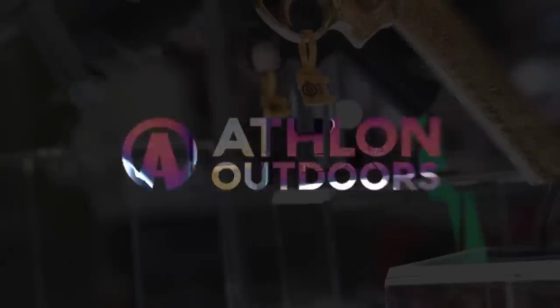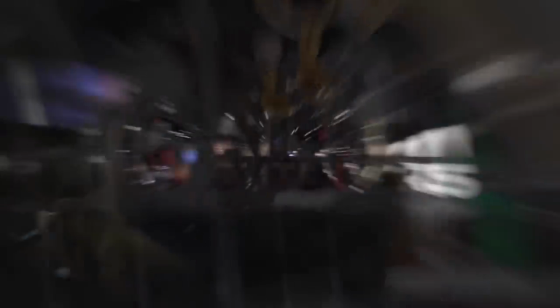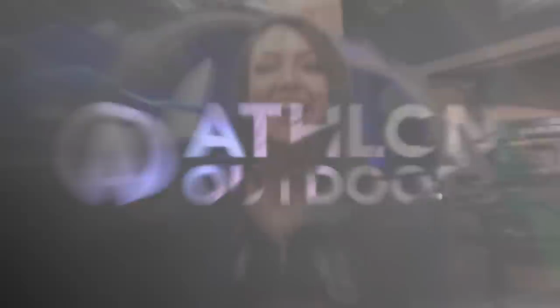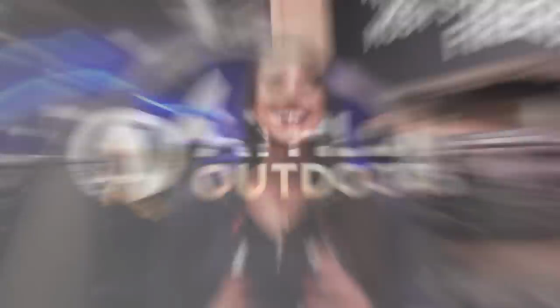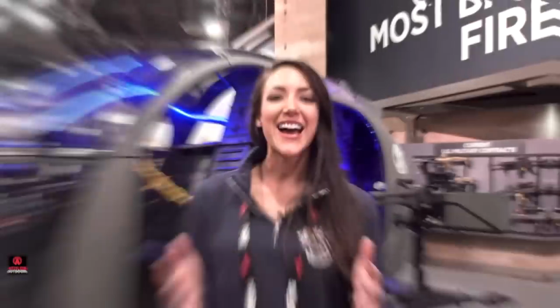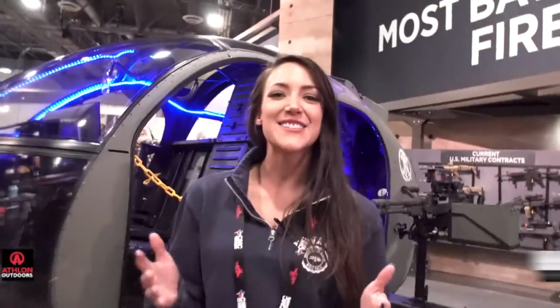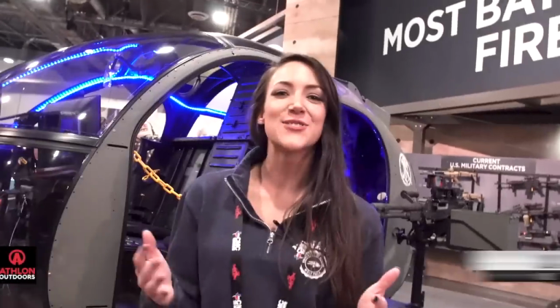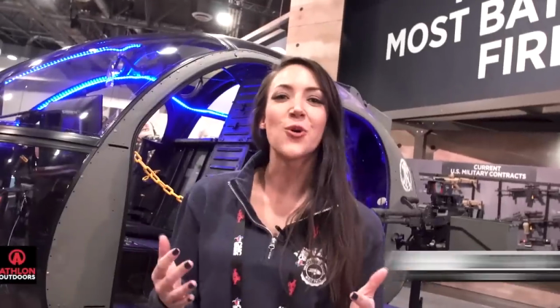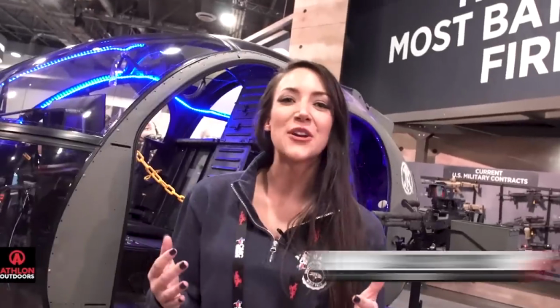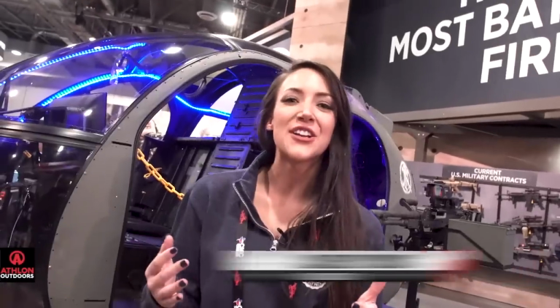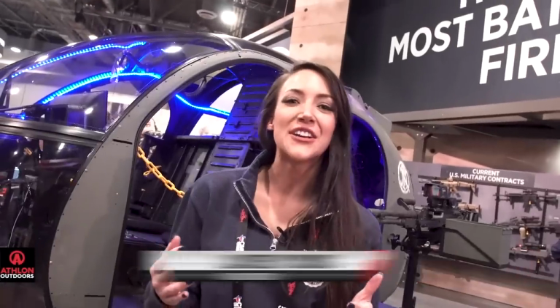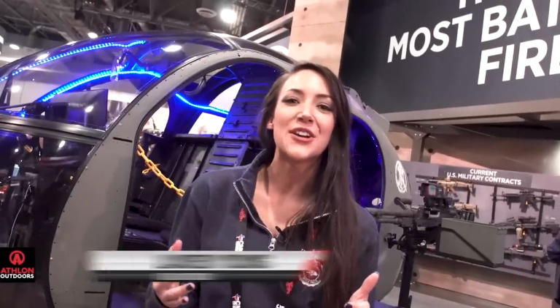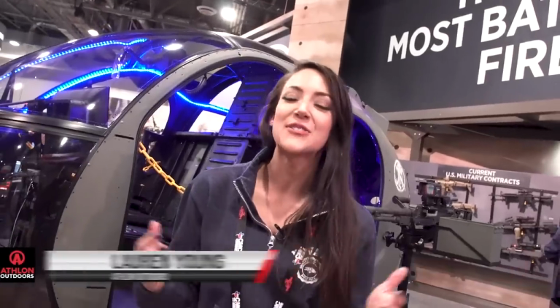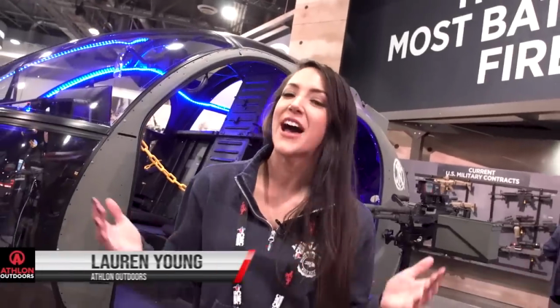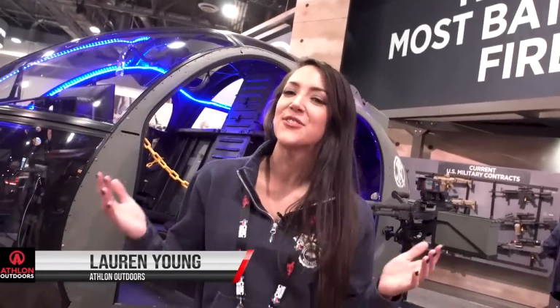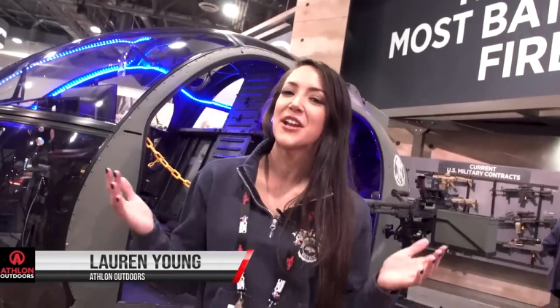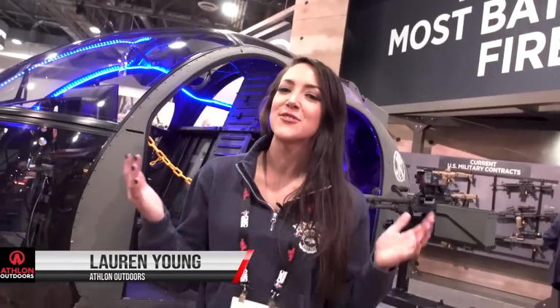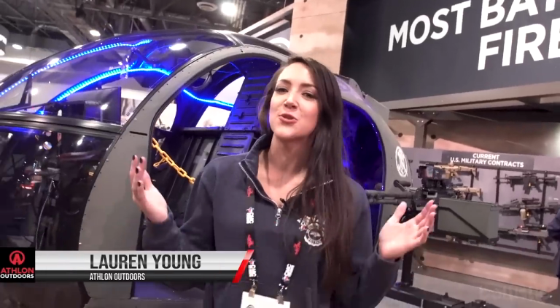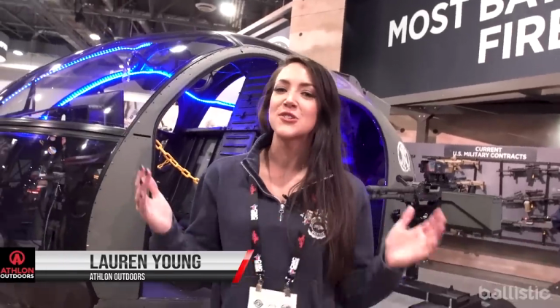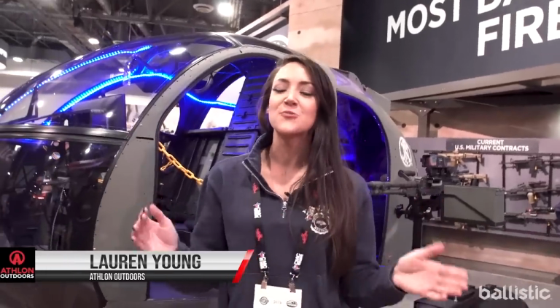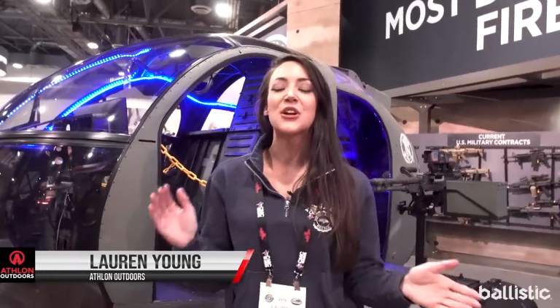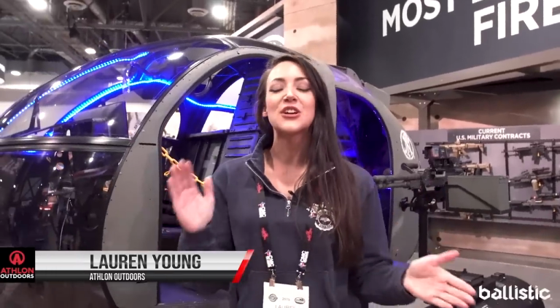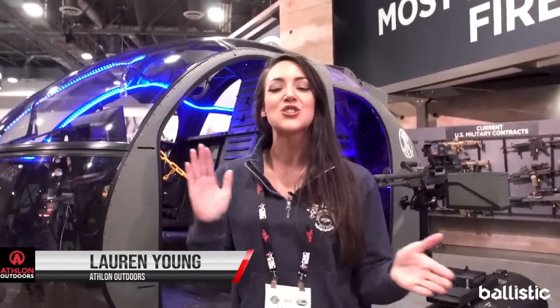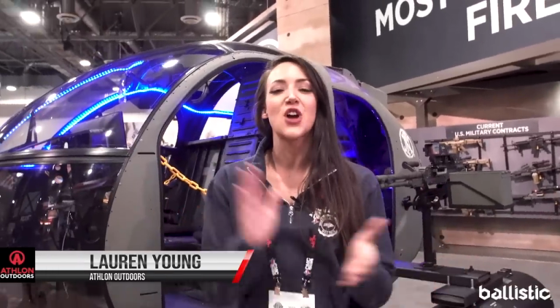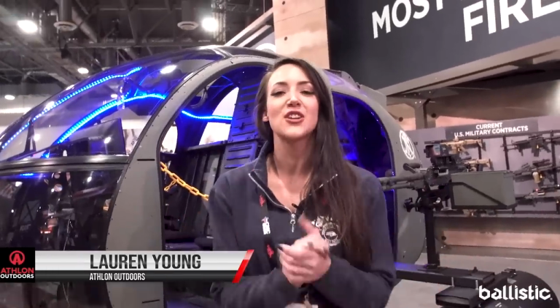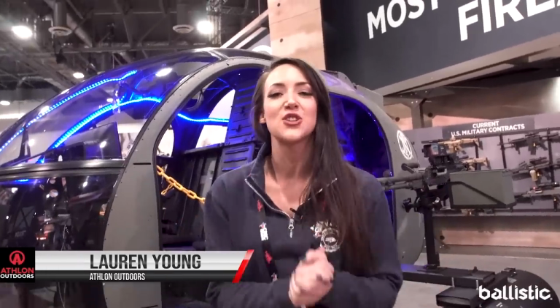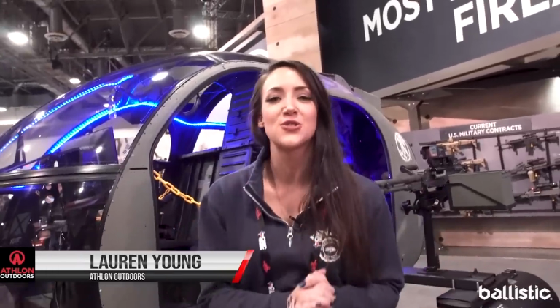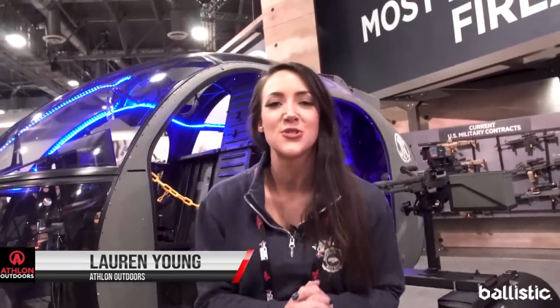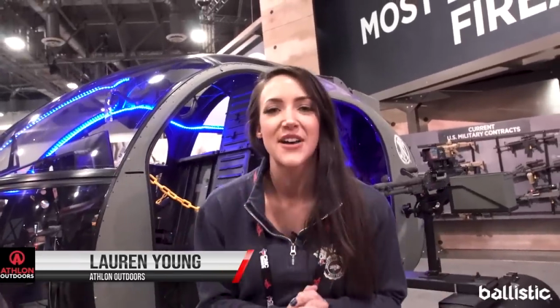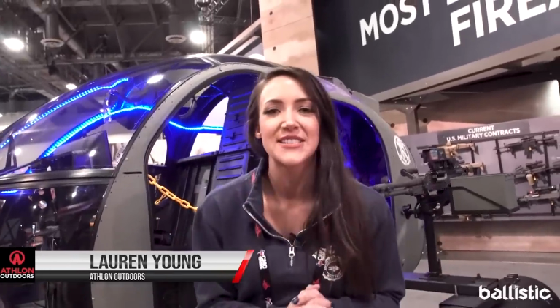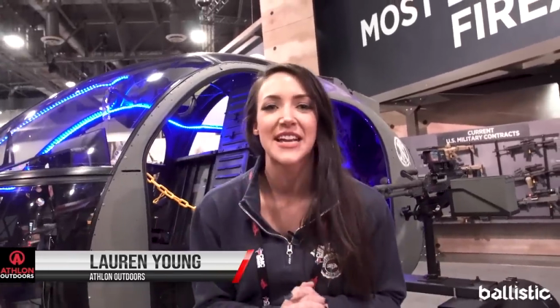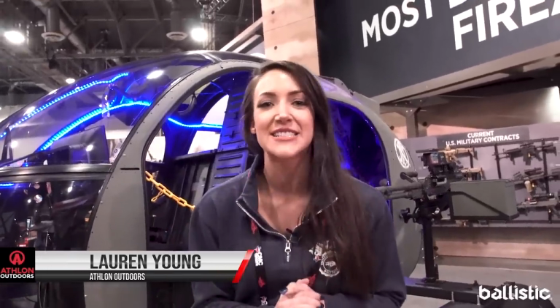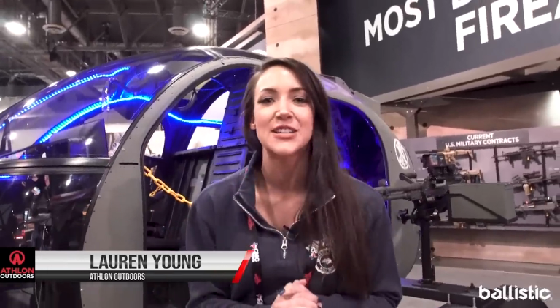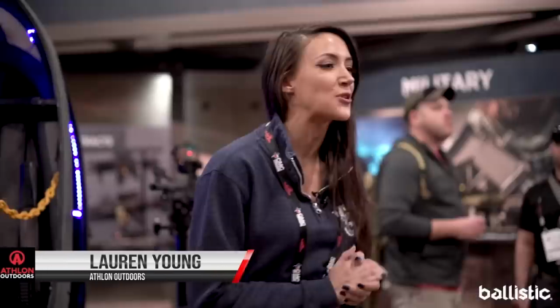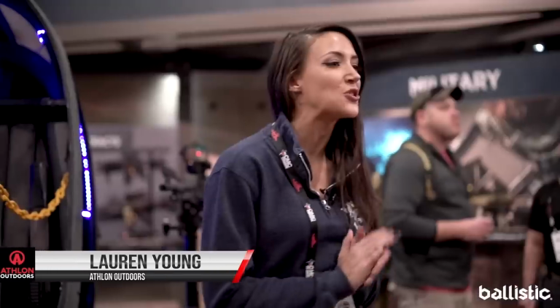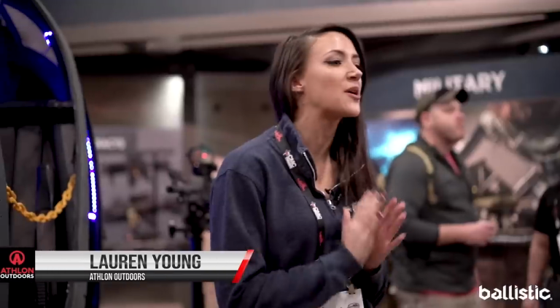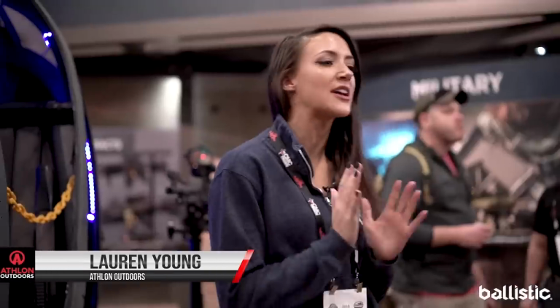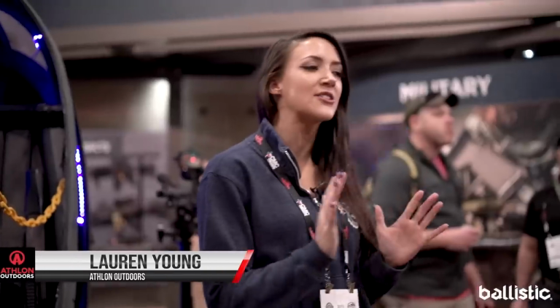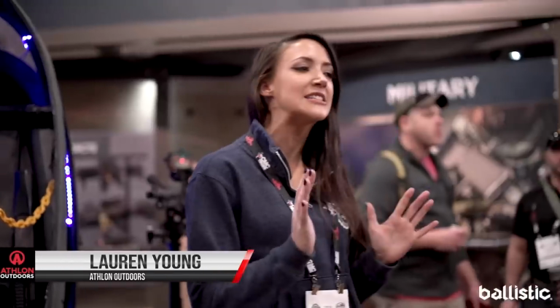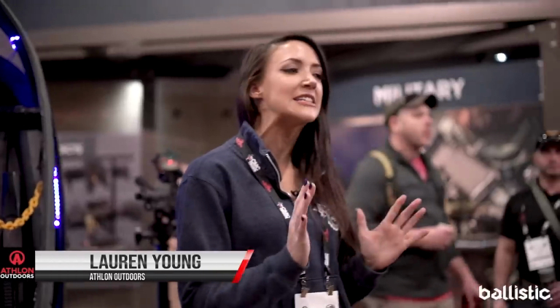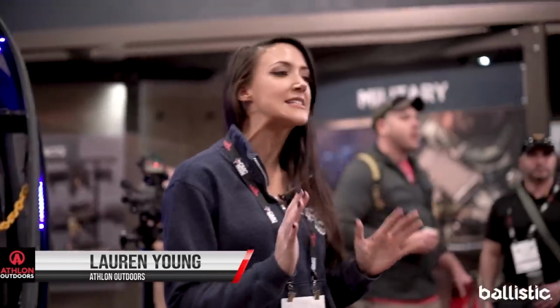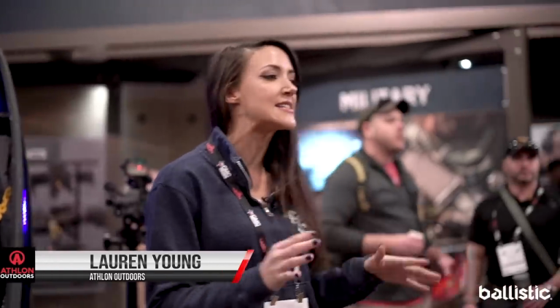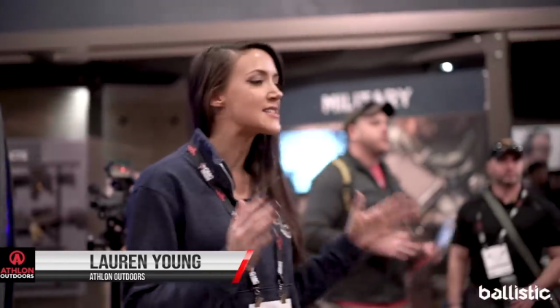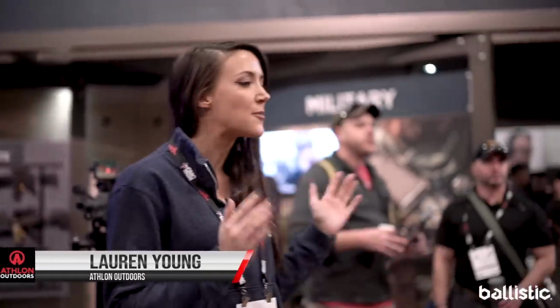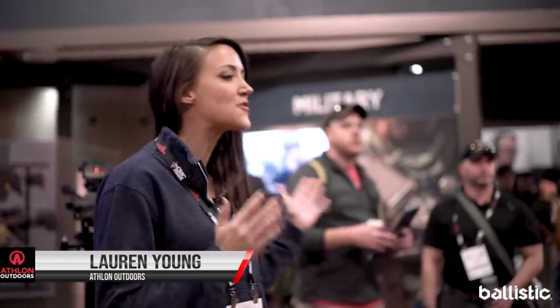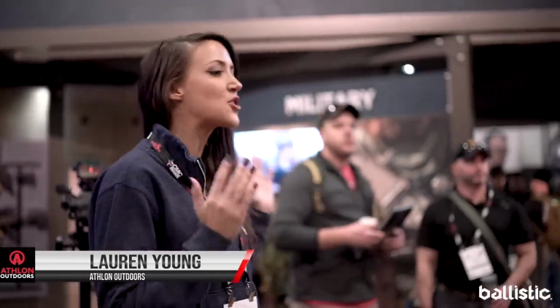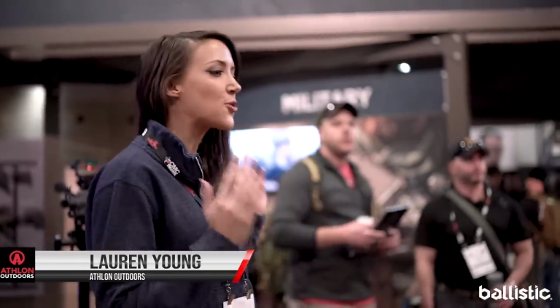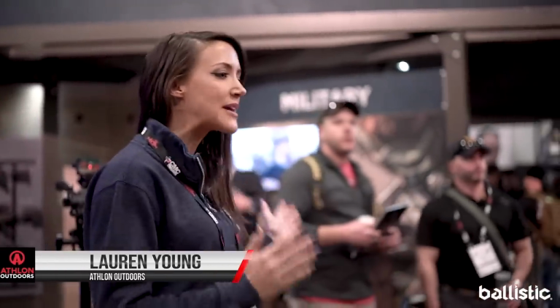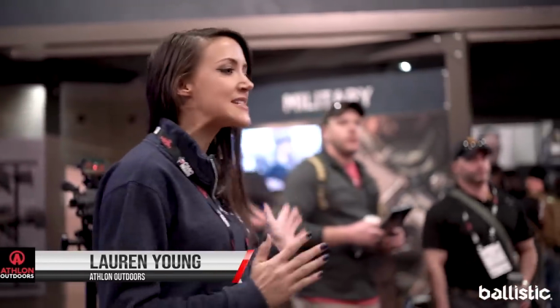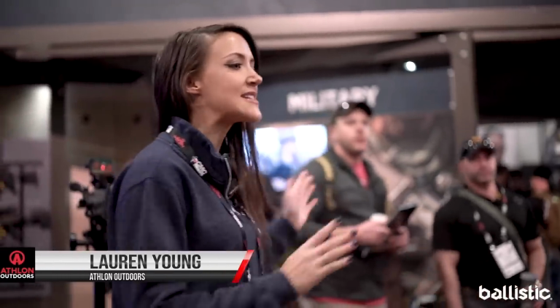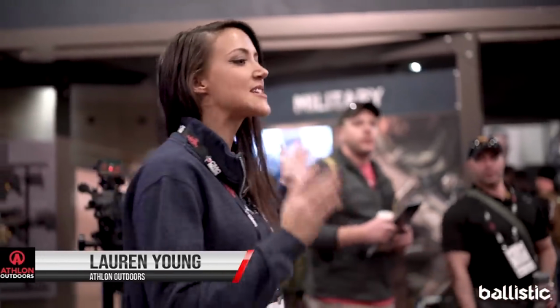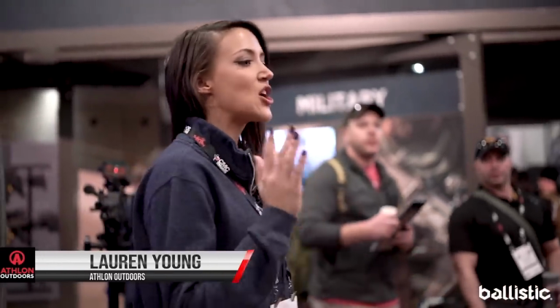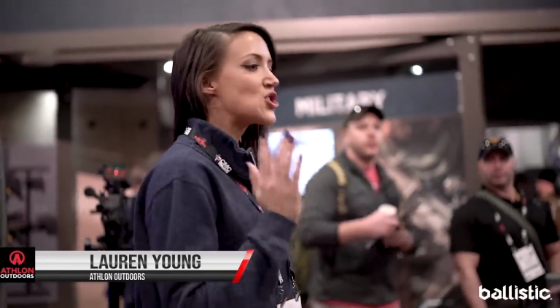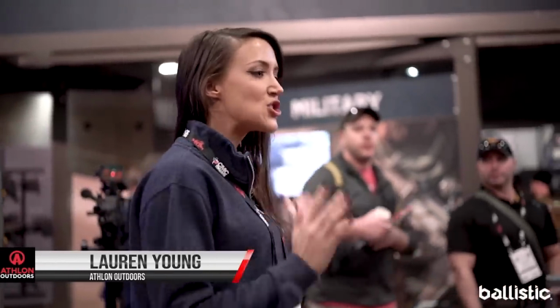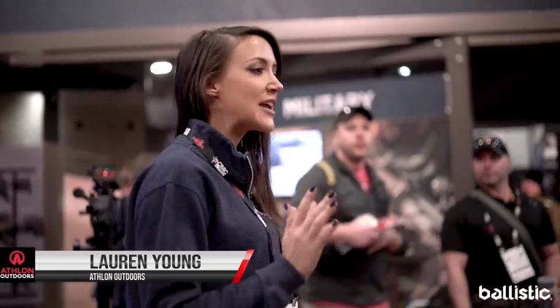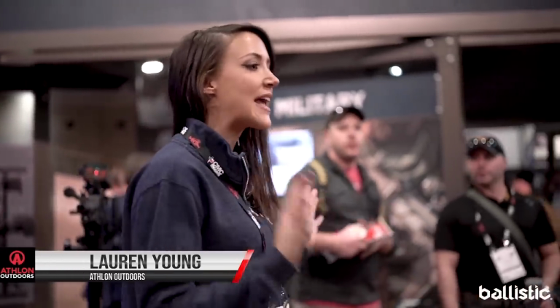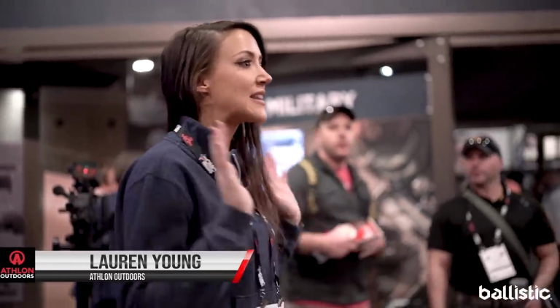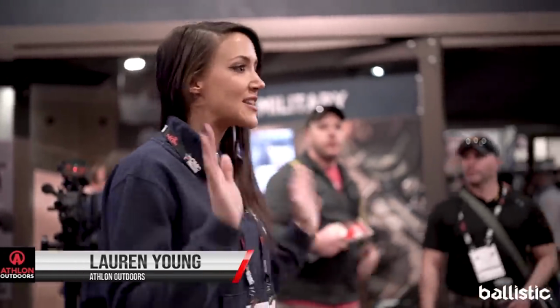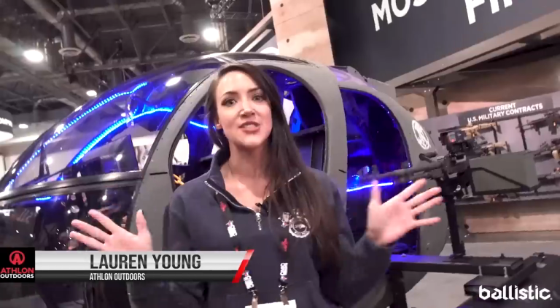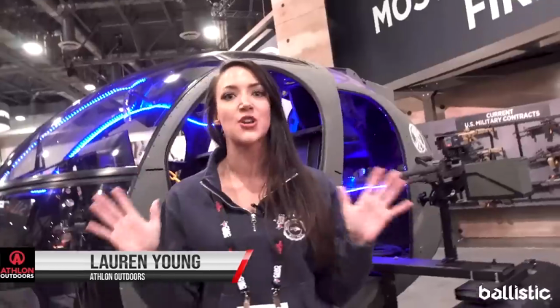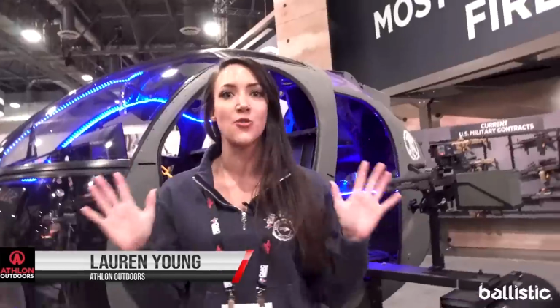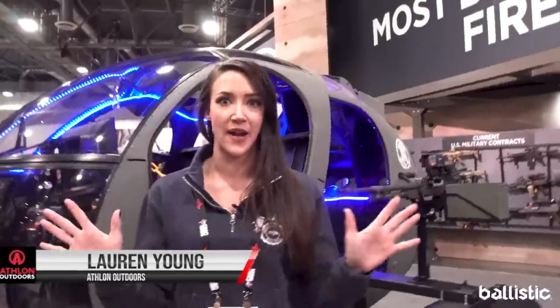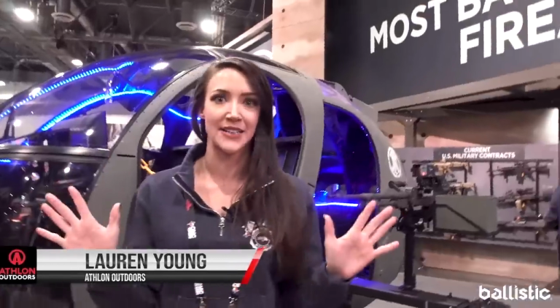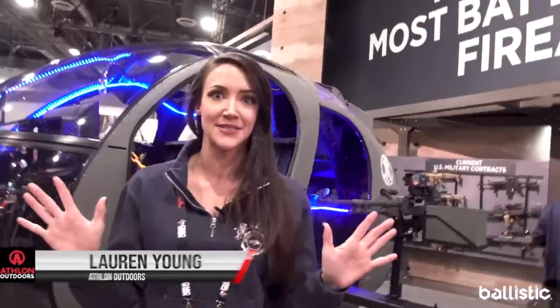Hey guys, it's Lauren Young here with Athlon Outdoors. We are at SHOT Show 2019 where you are guaranteed to see some of the craziest stuff, and let's go find it.